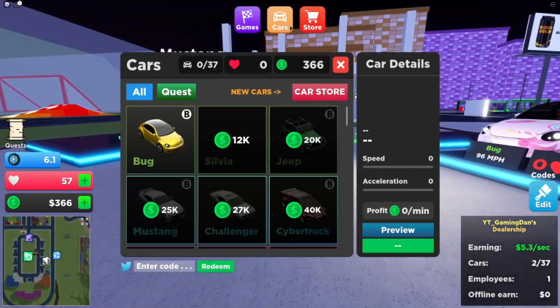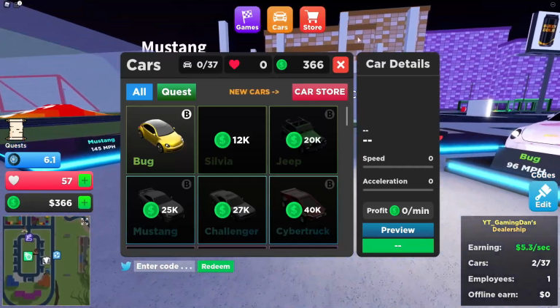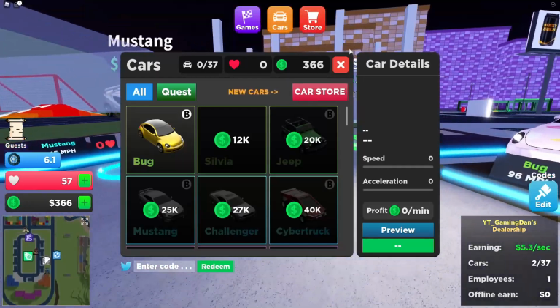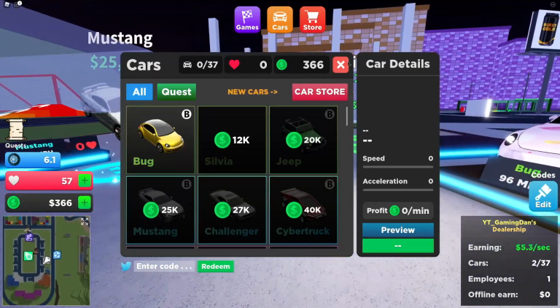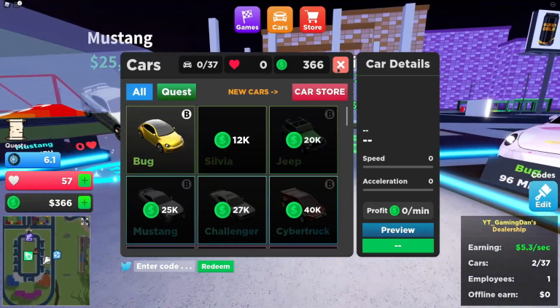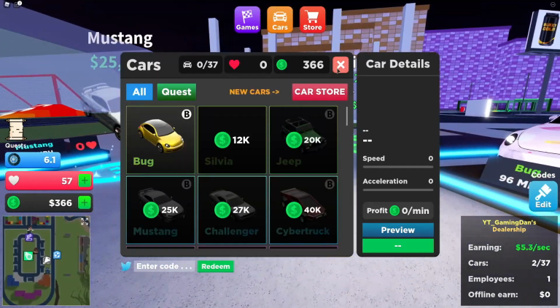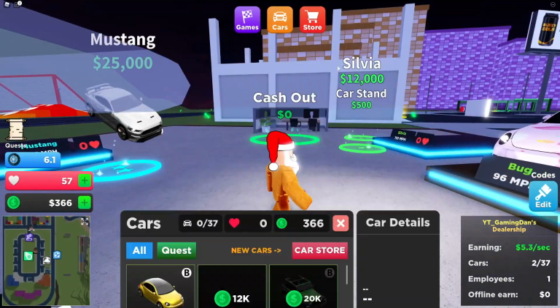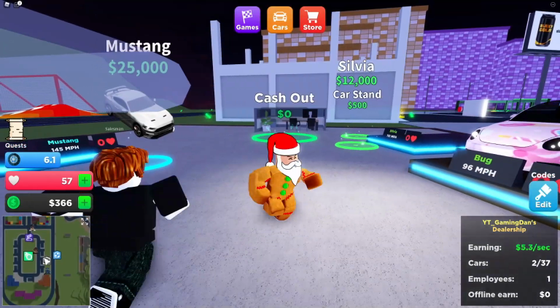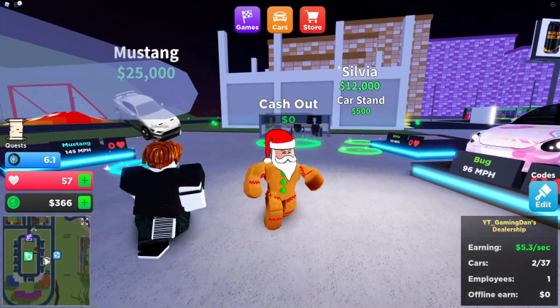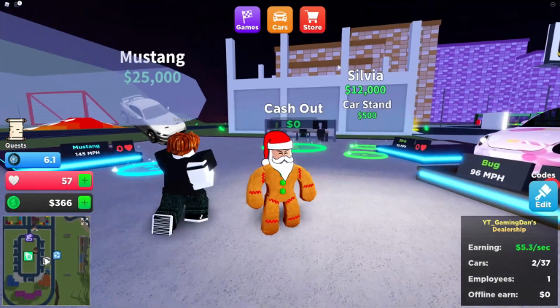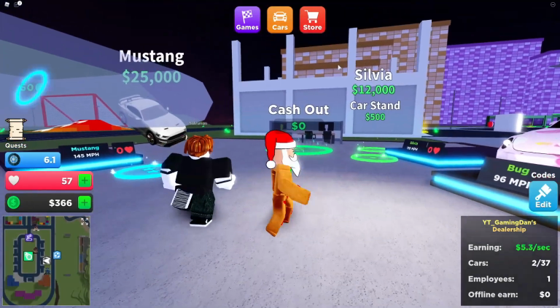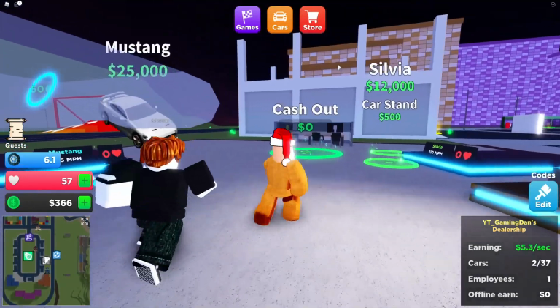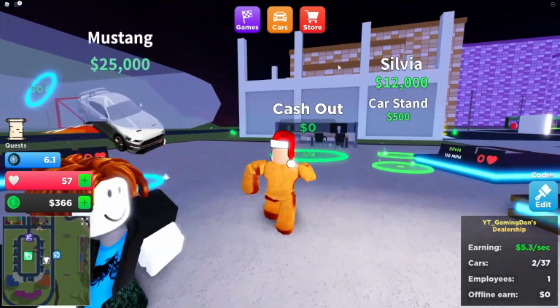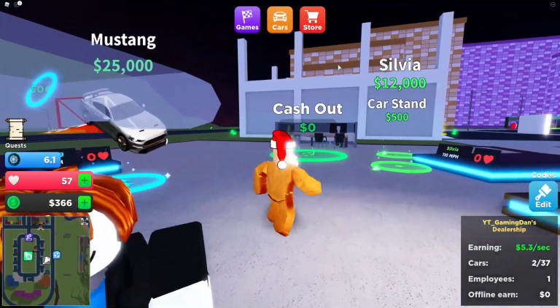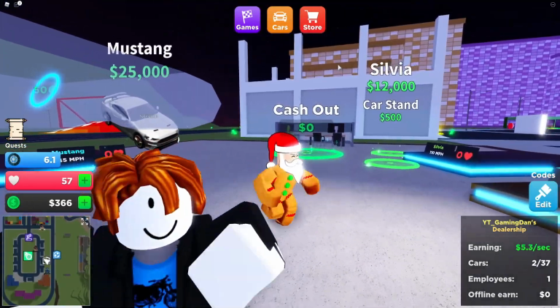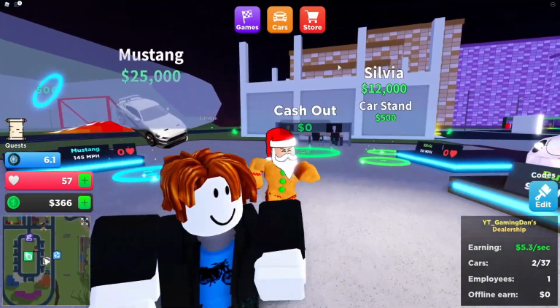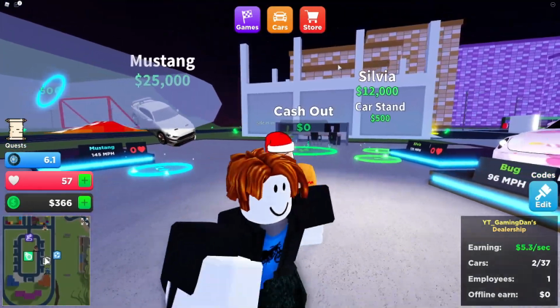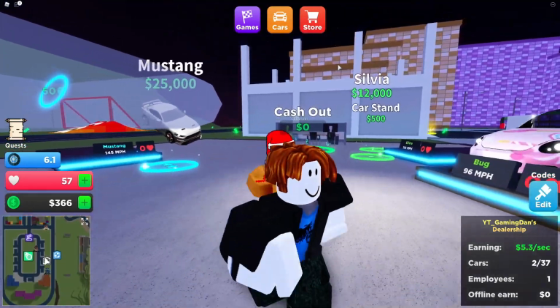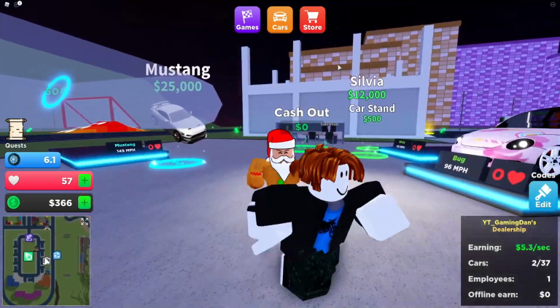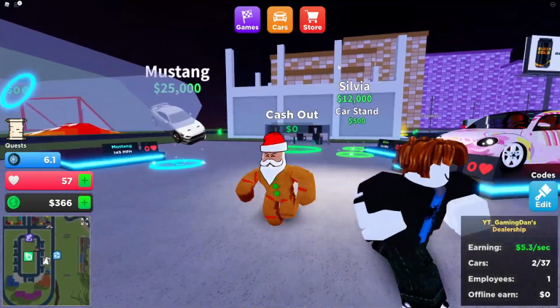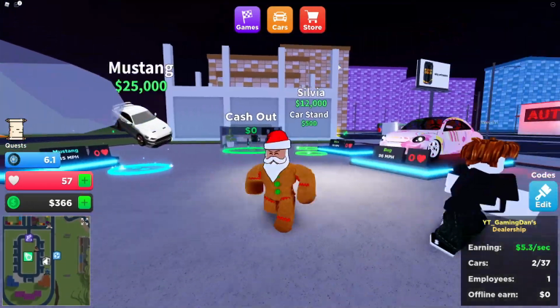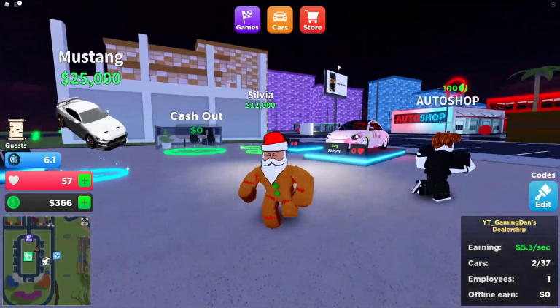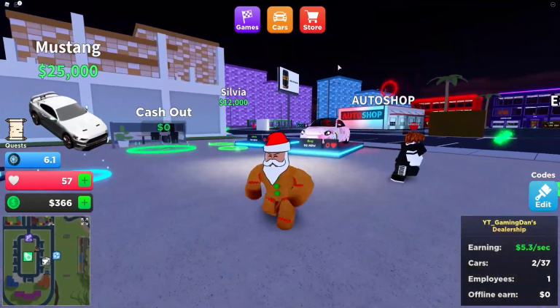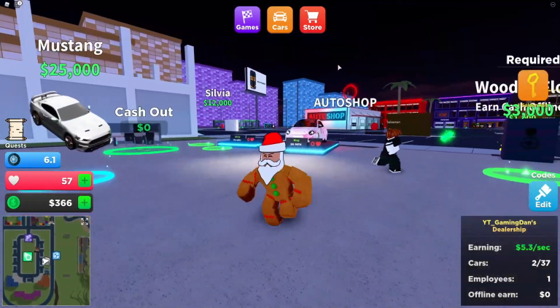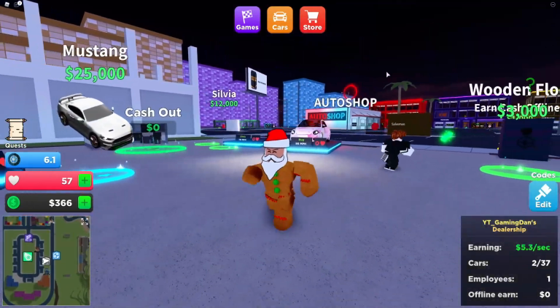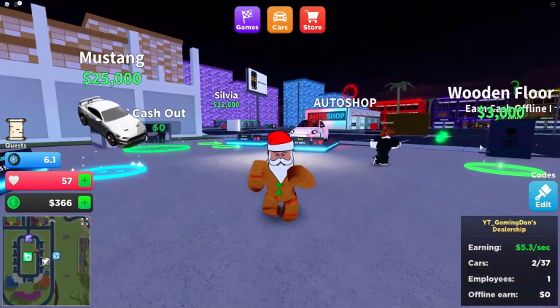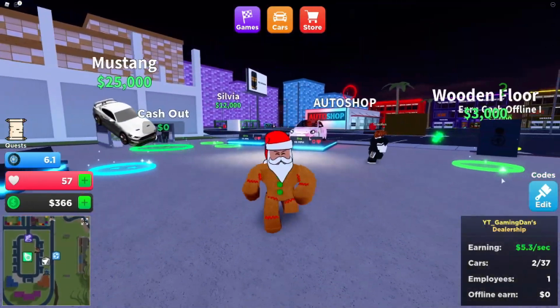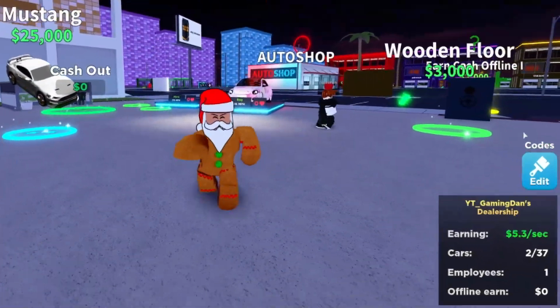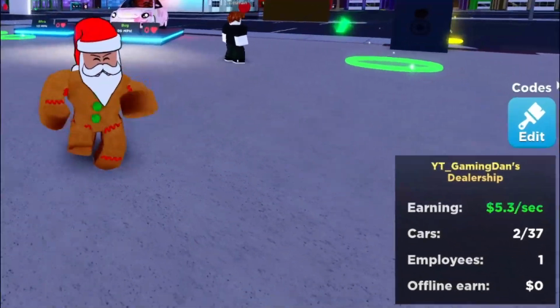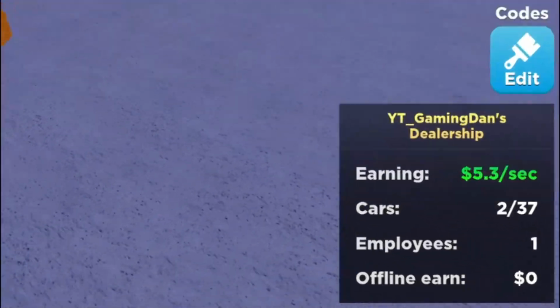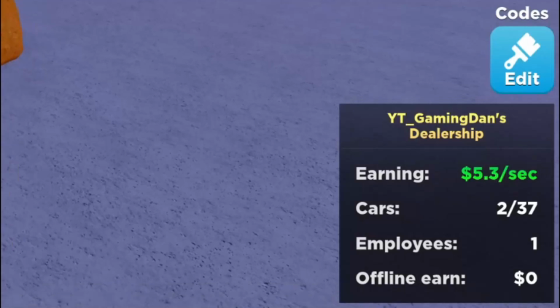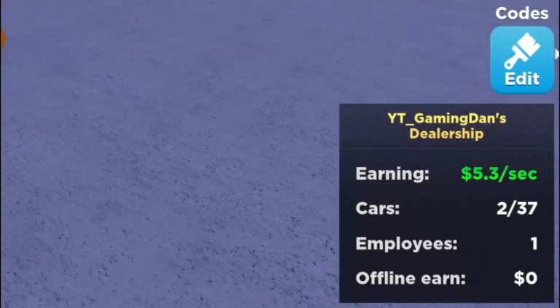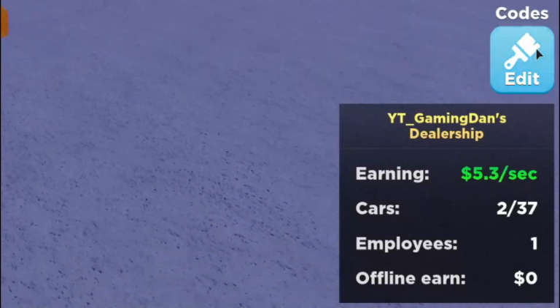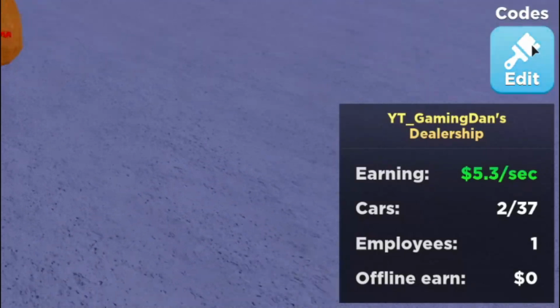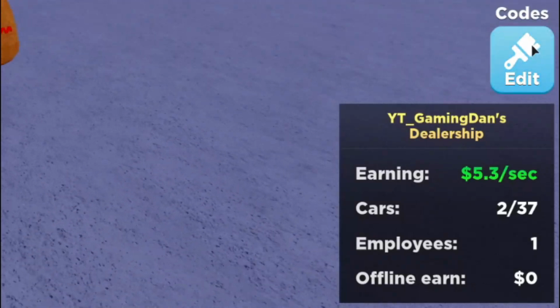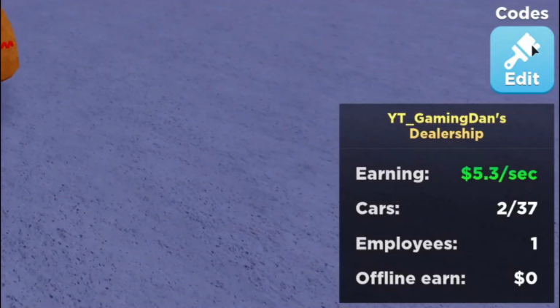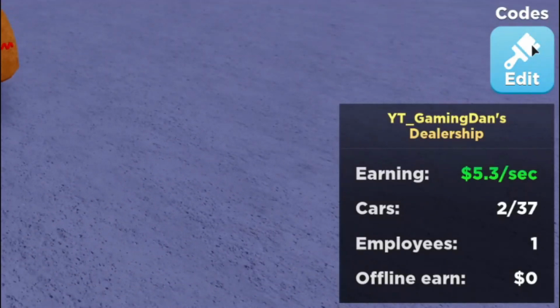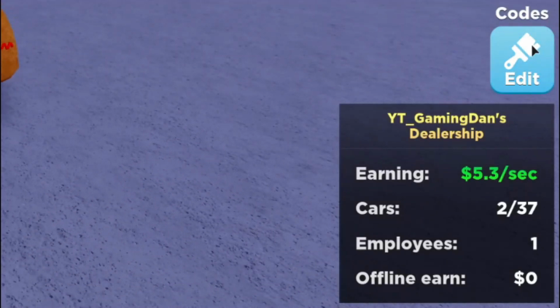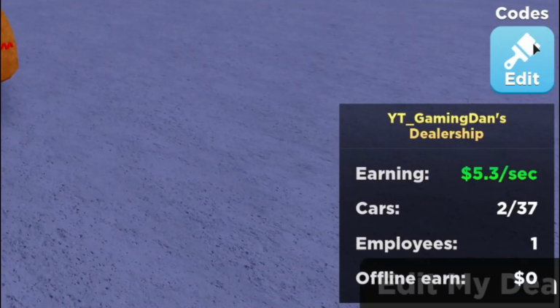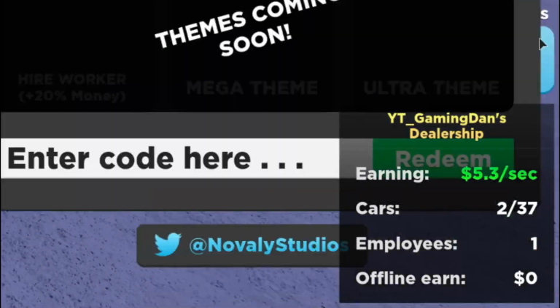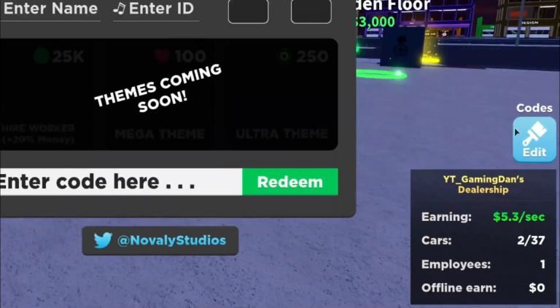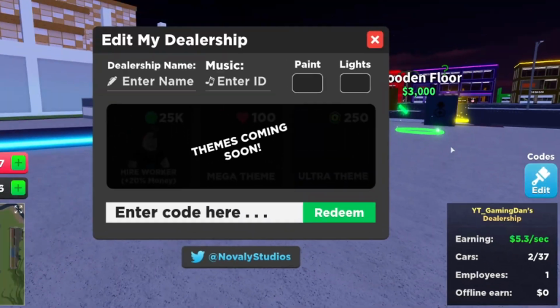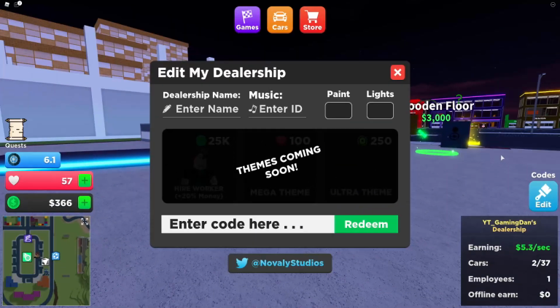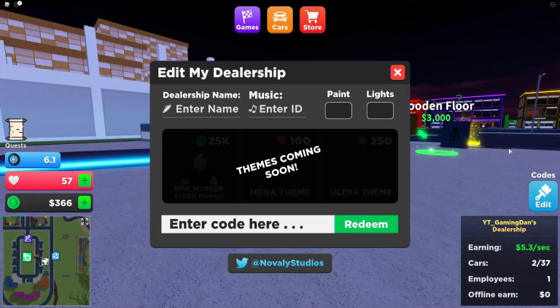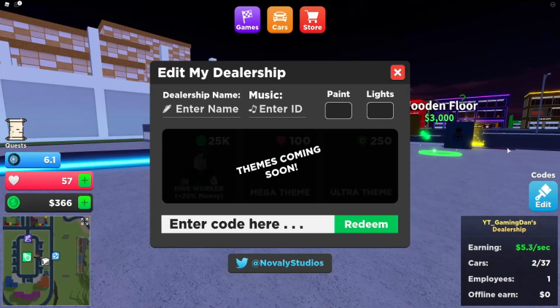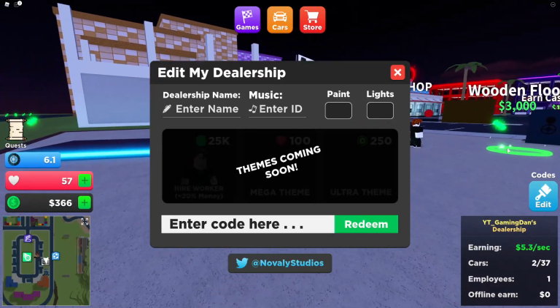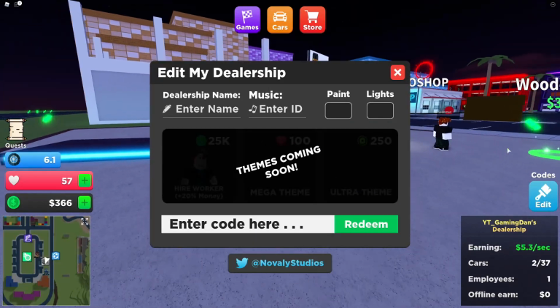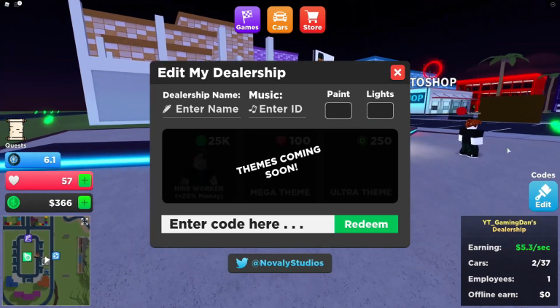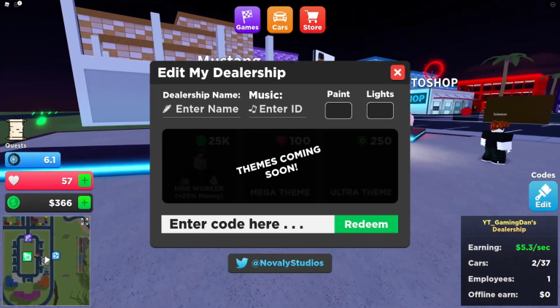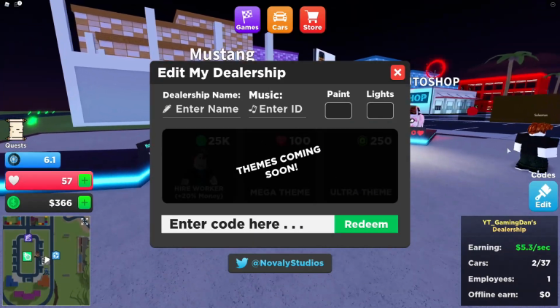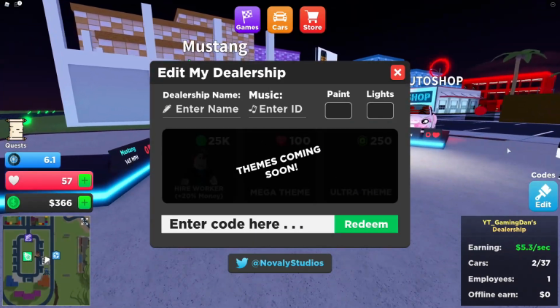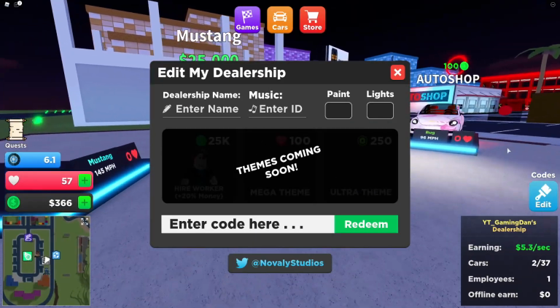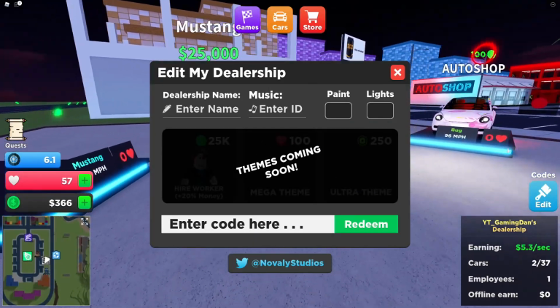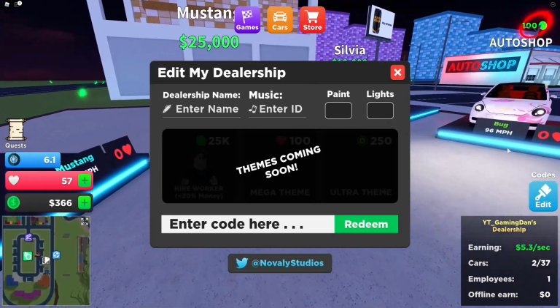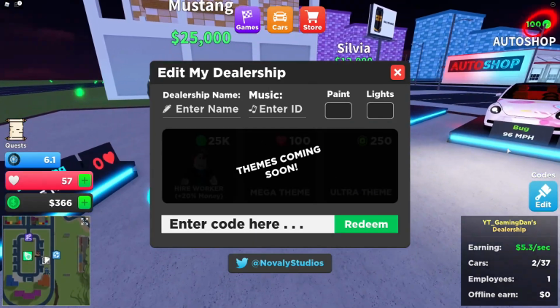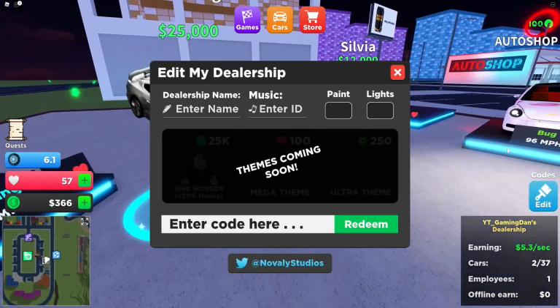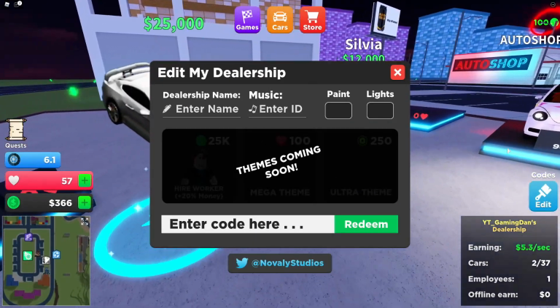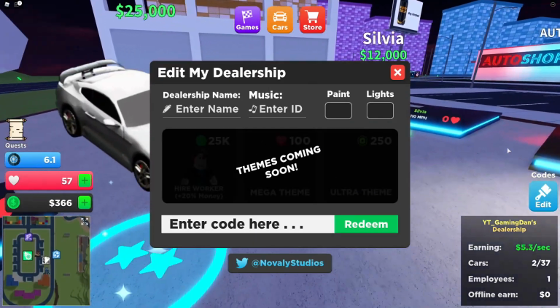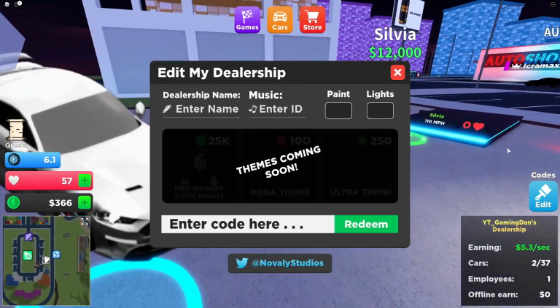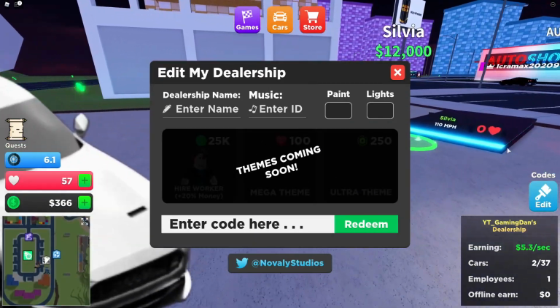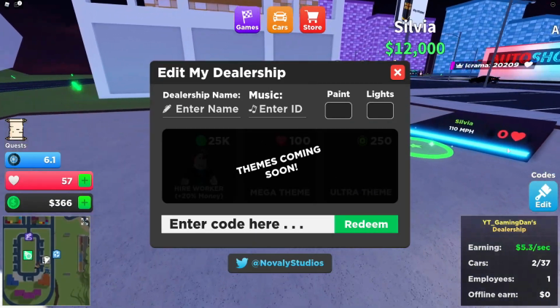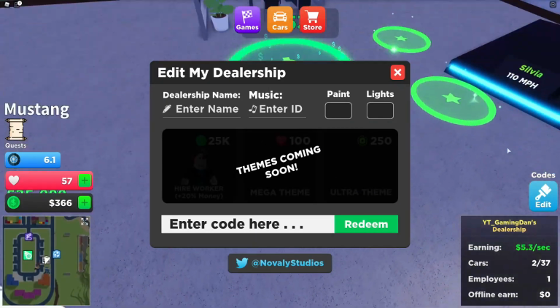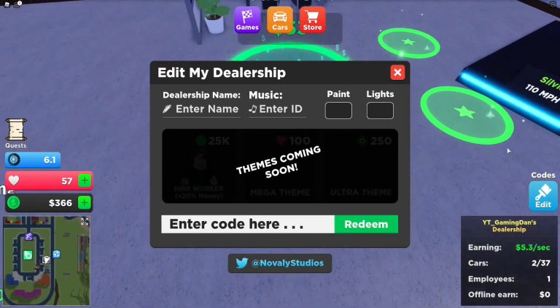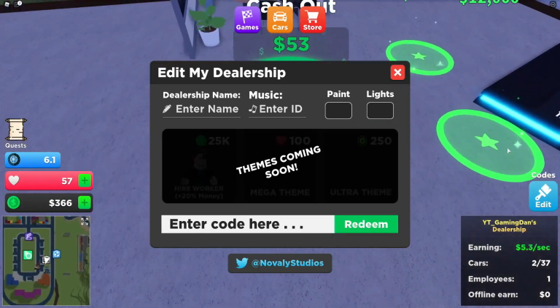If you do not know about it: in Car Tycoon, to claim codes, what you guys are going to want to do is go to the right, click on edit, and then the code menu comes up. These are in no particular order, so let's just get into it now.